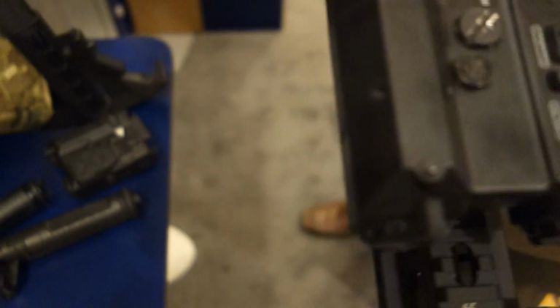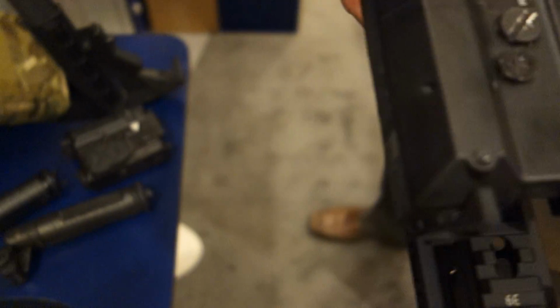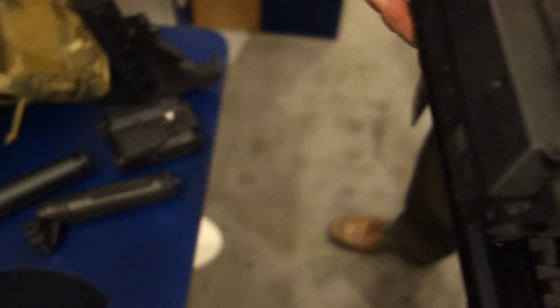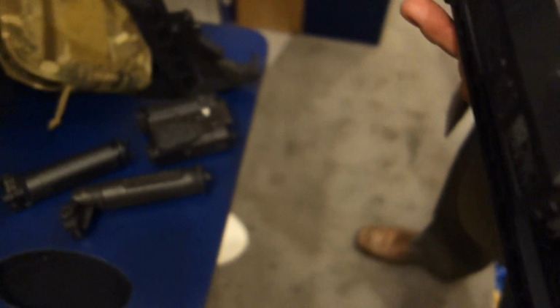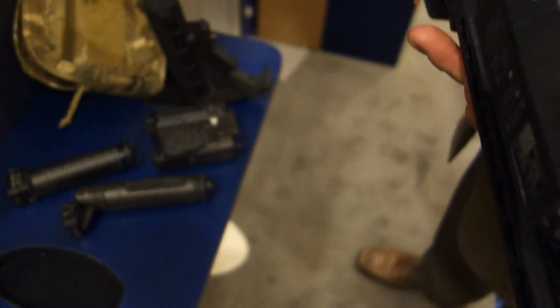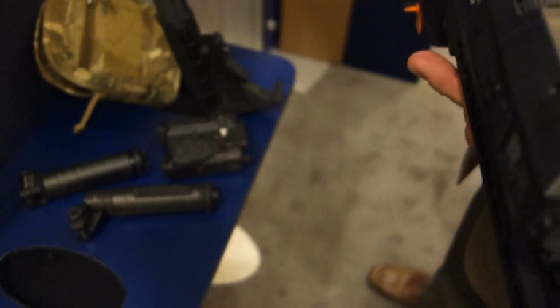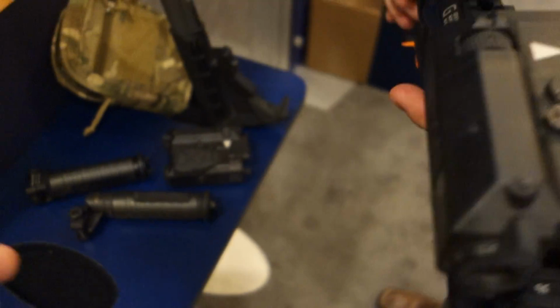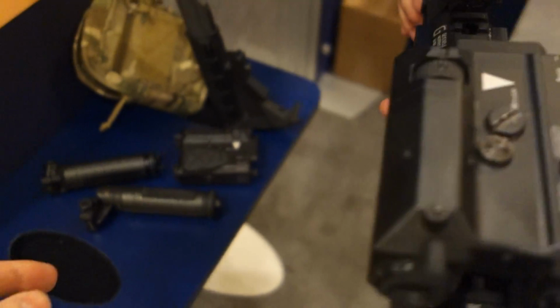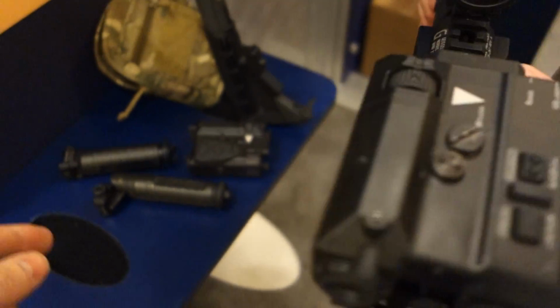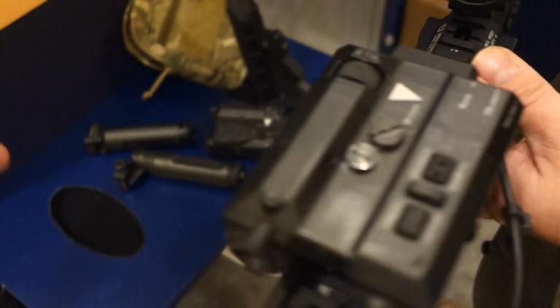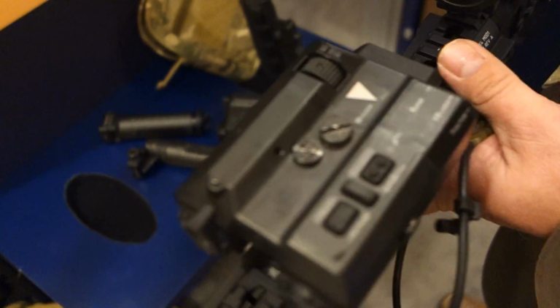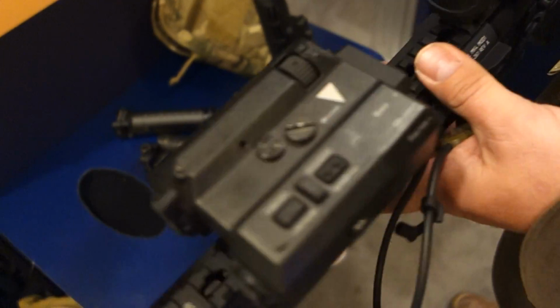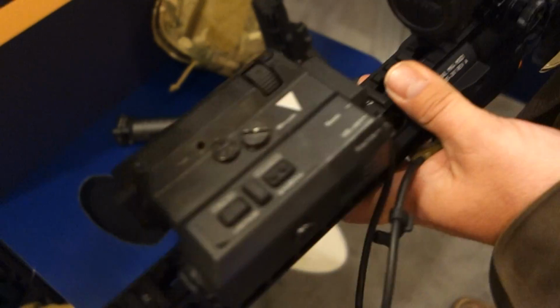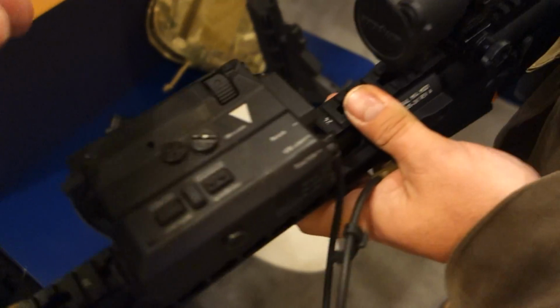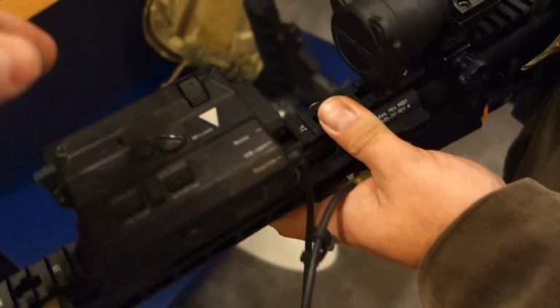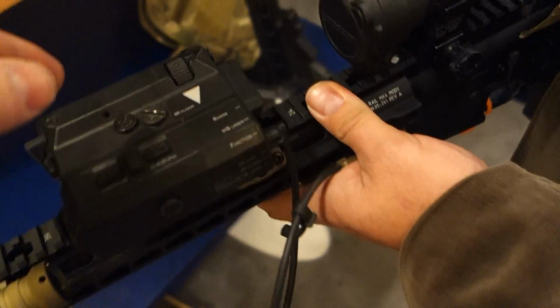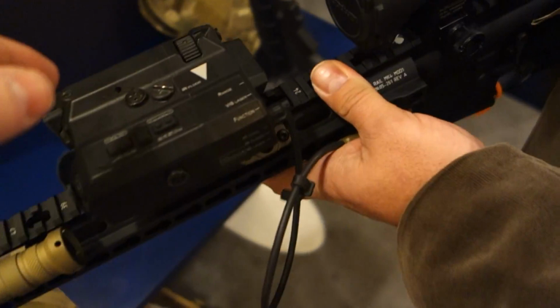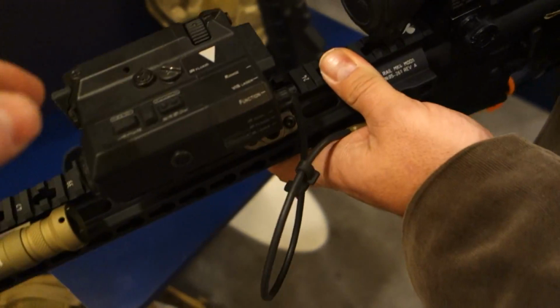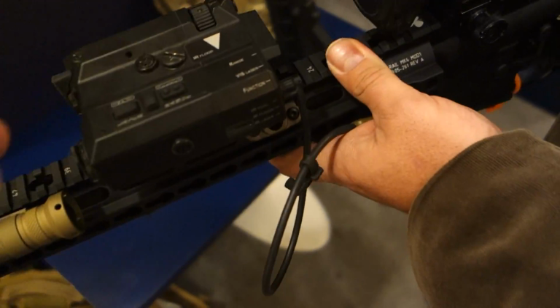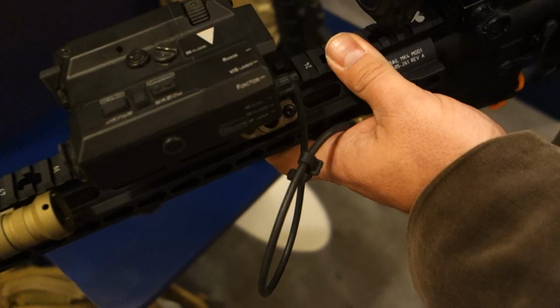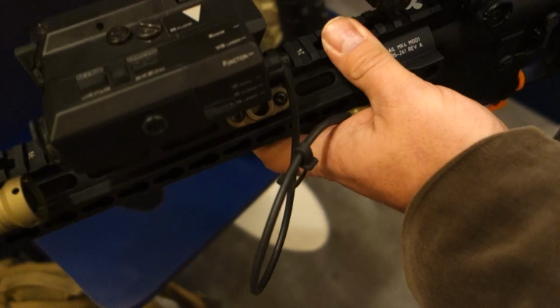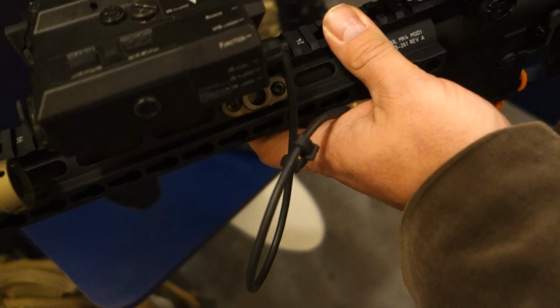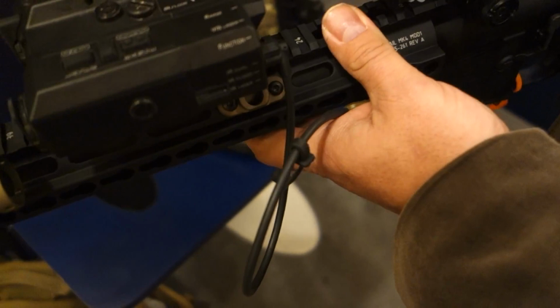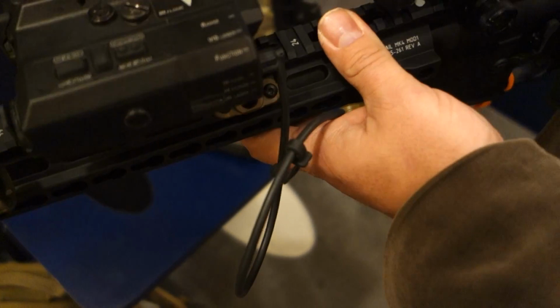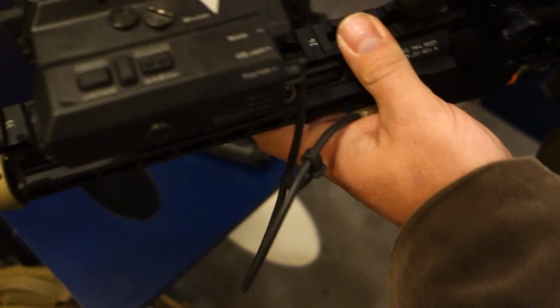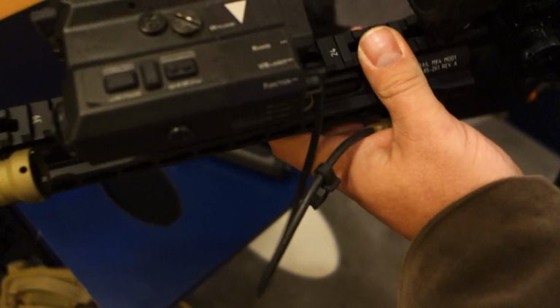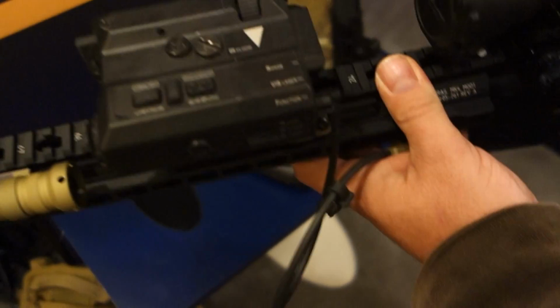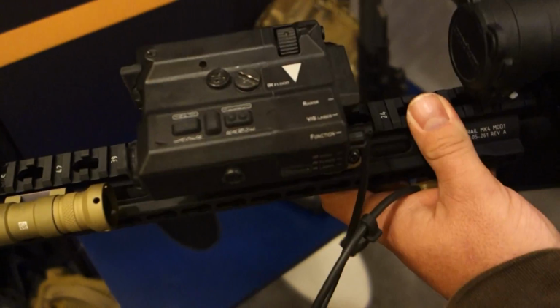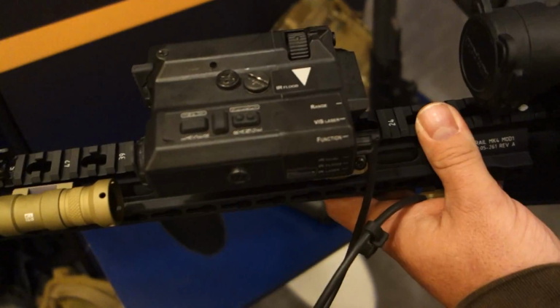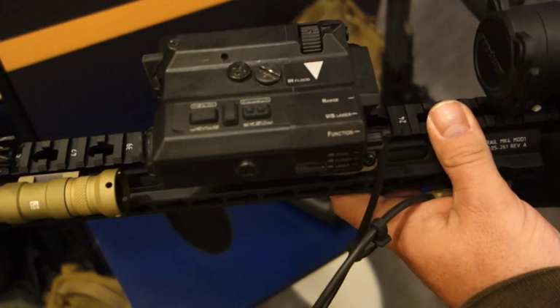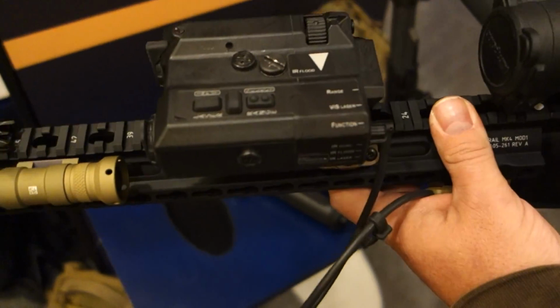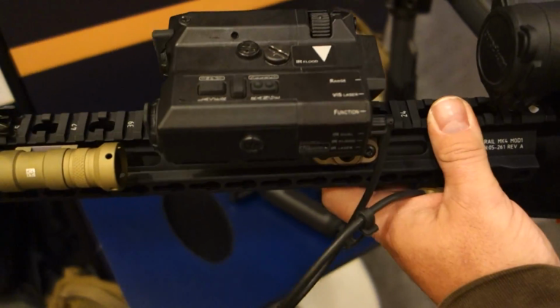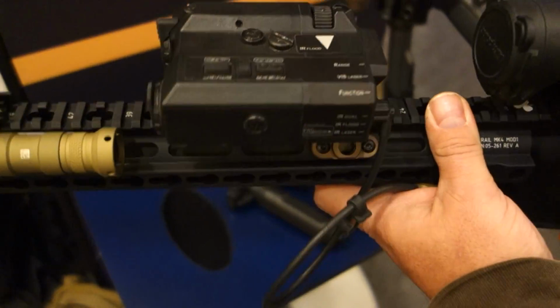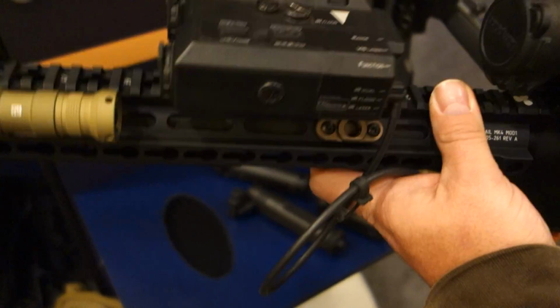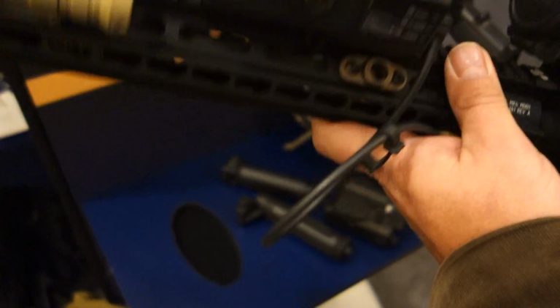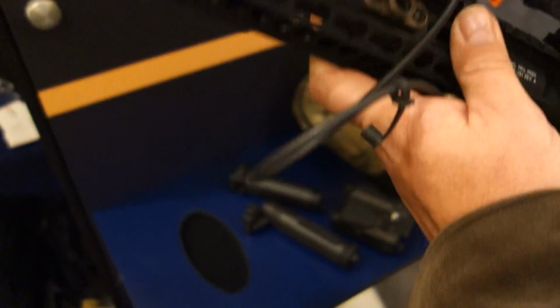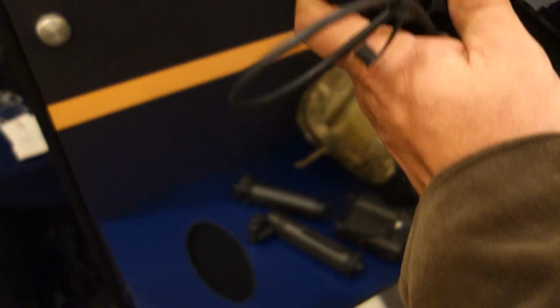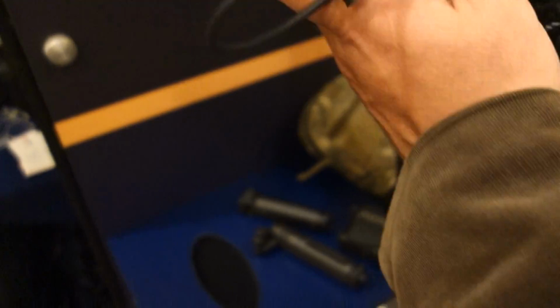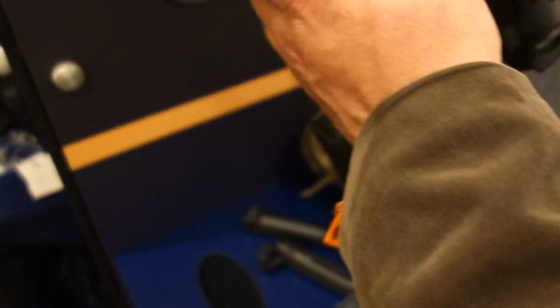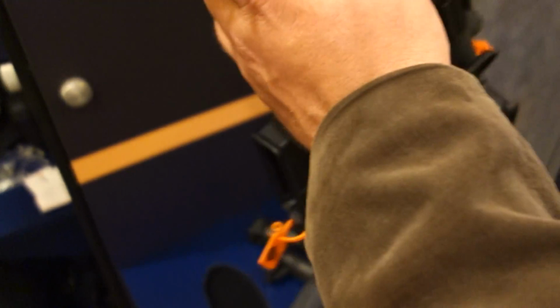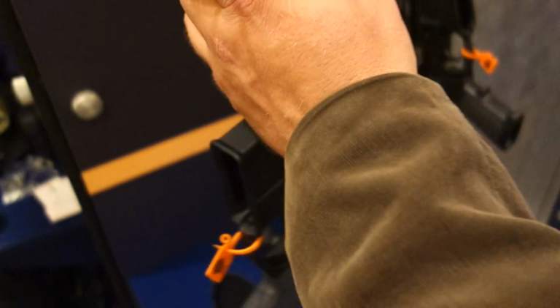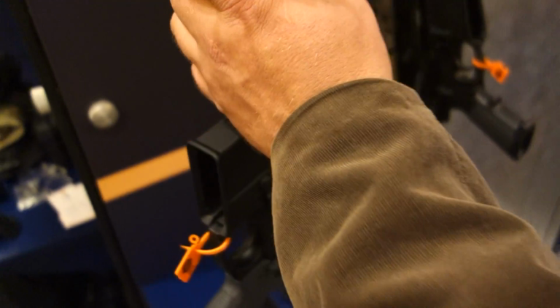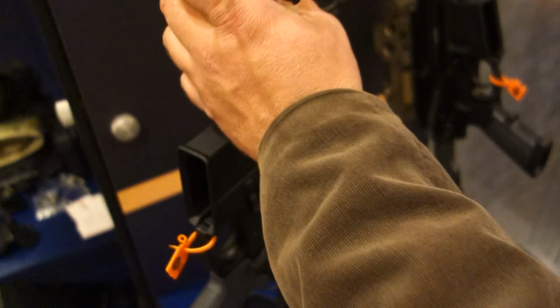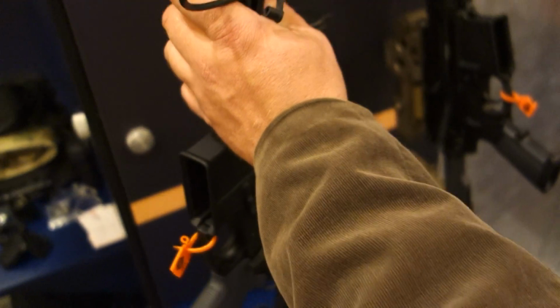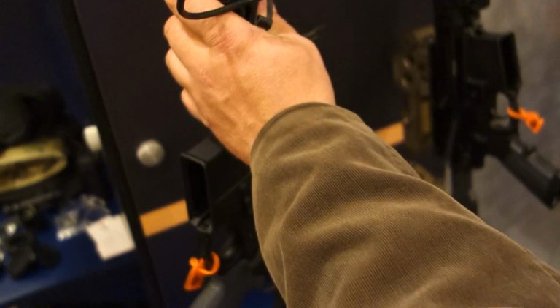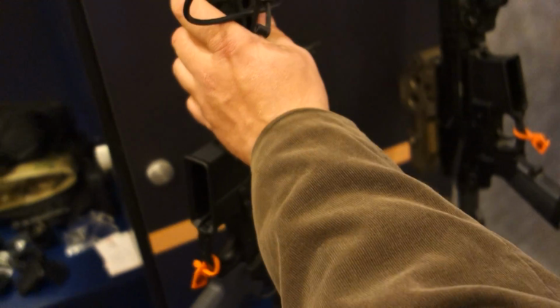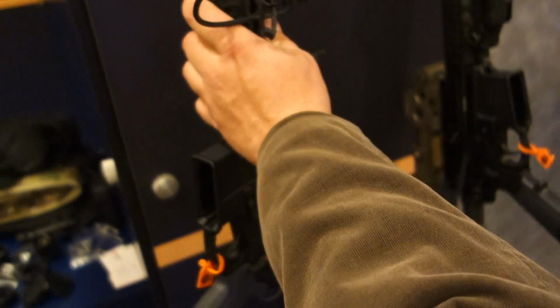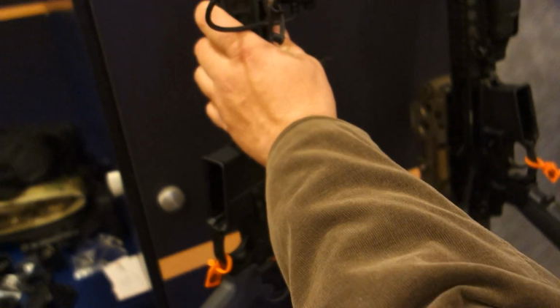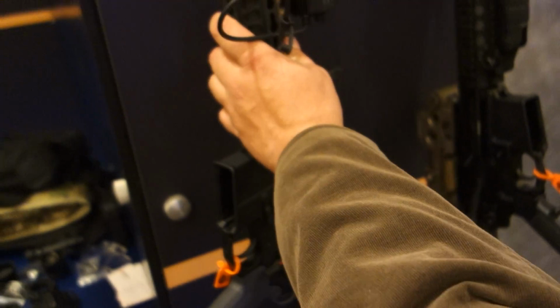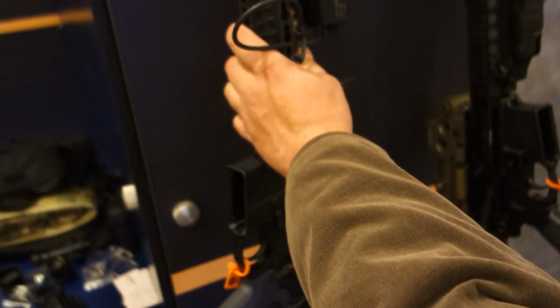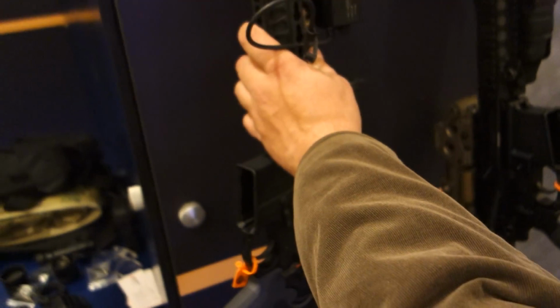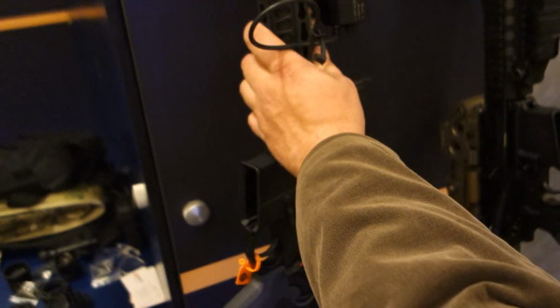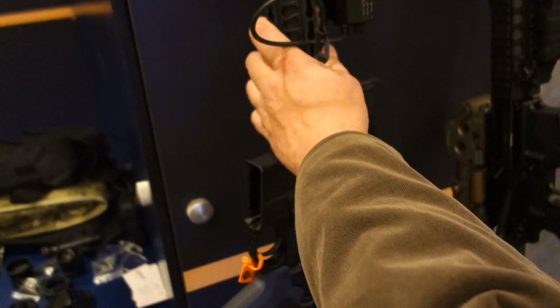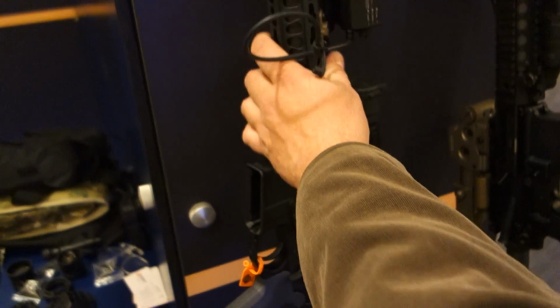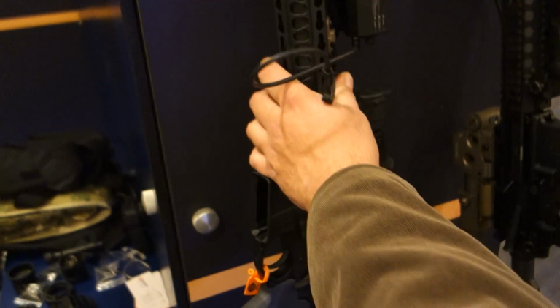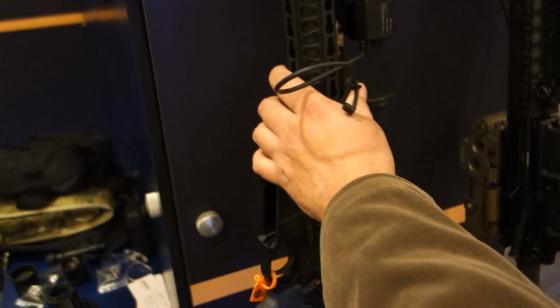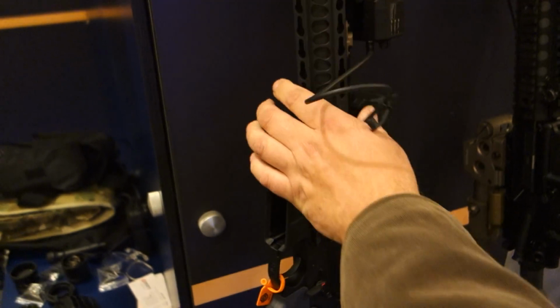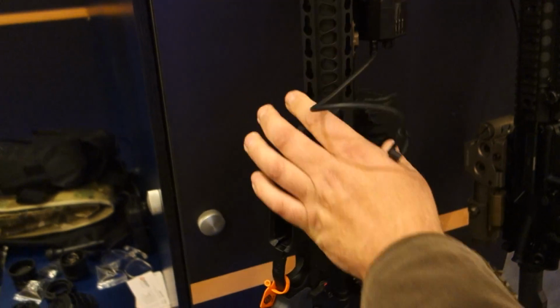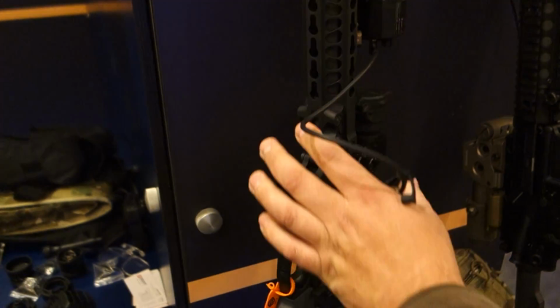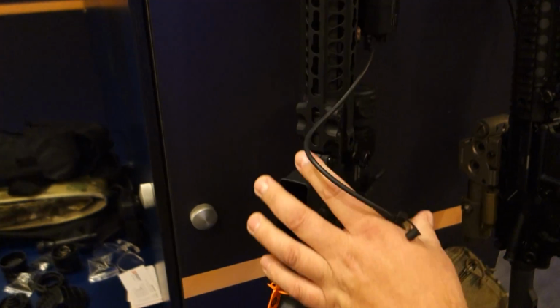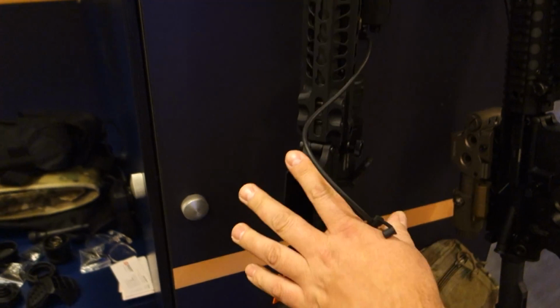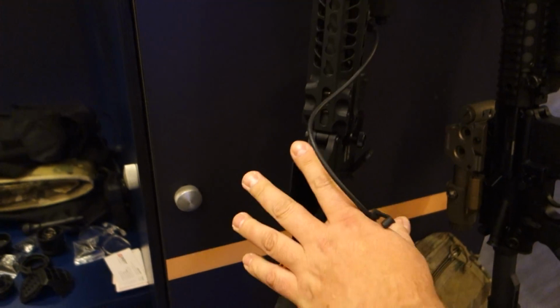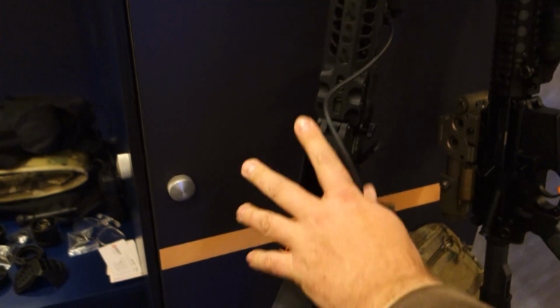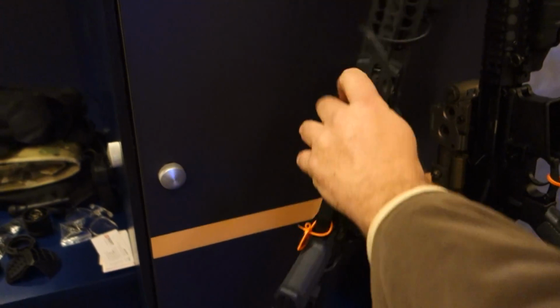And then you've got a new Raptor M. Yep. From this family of products, we transition to the Raptor M.